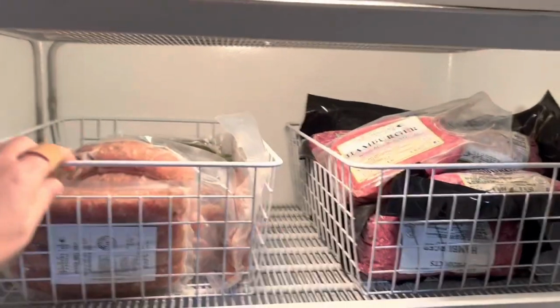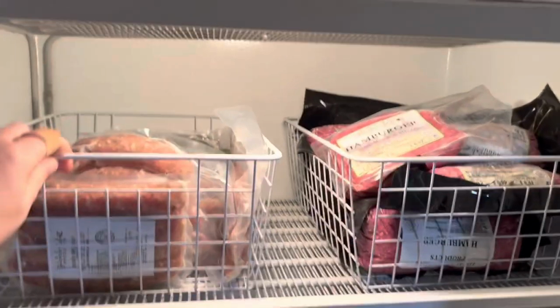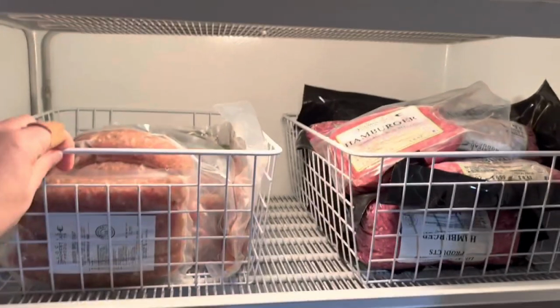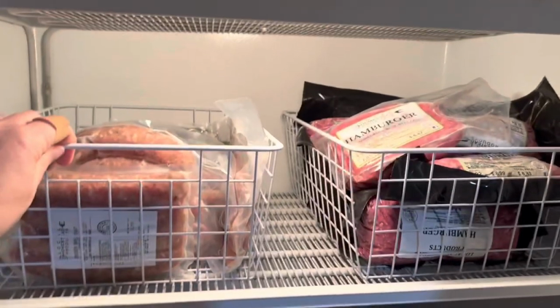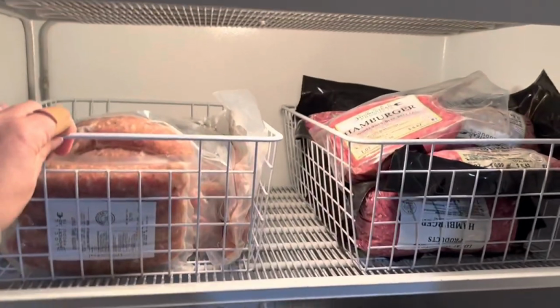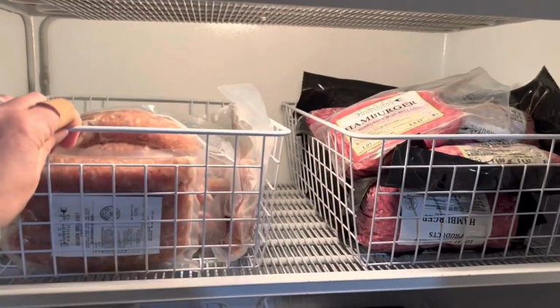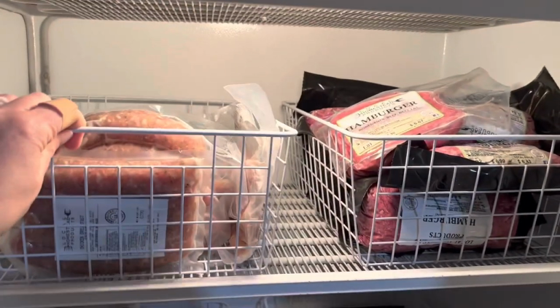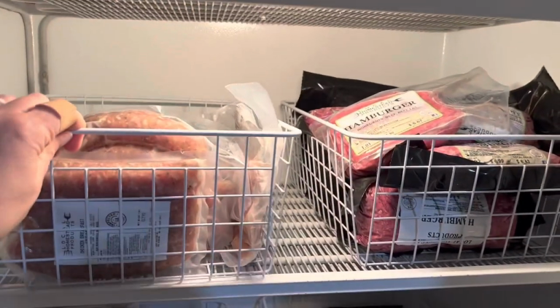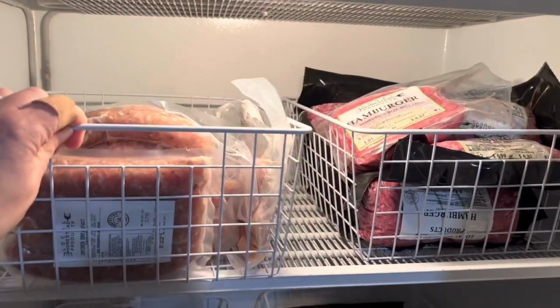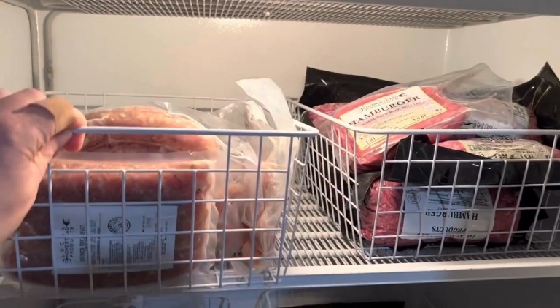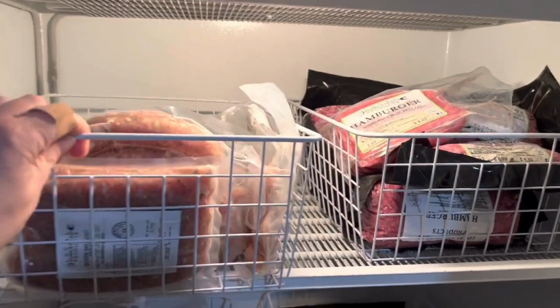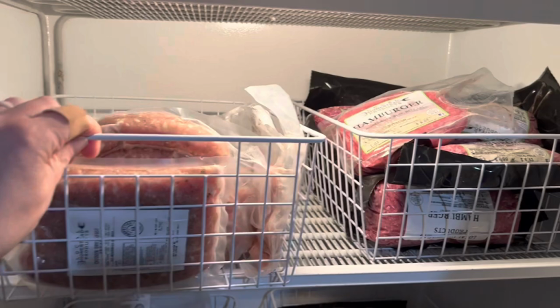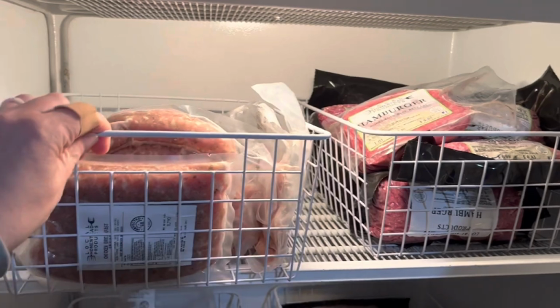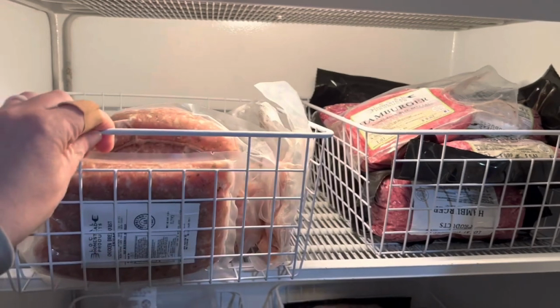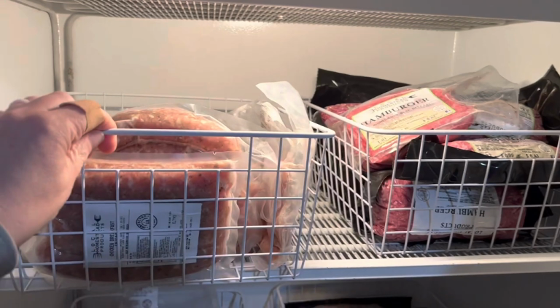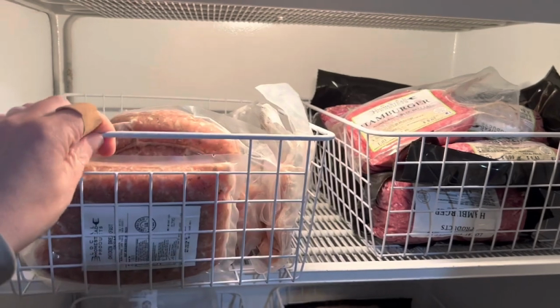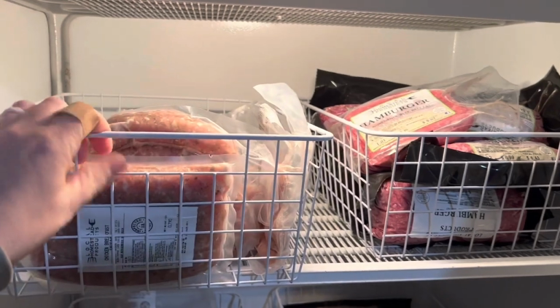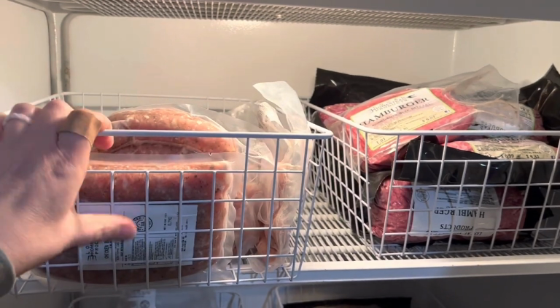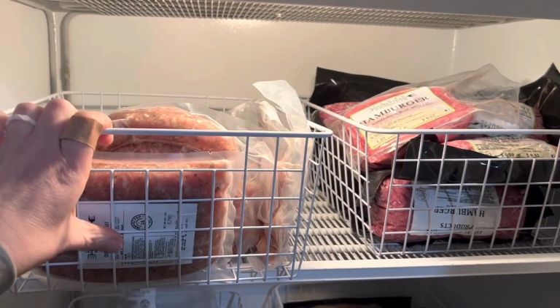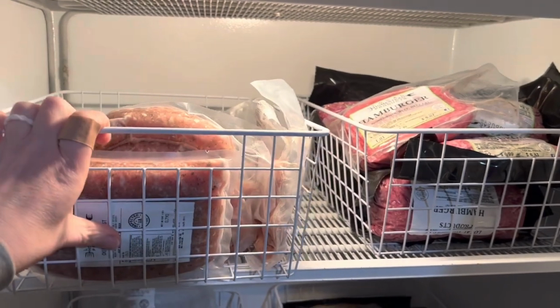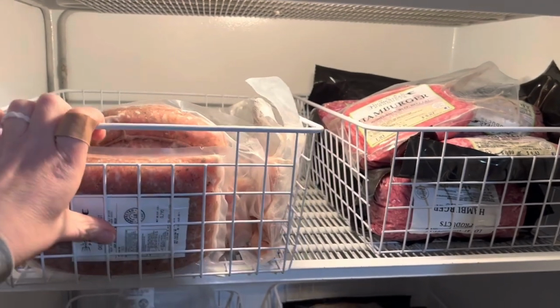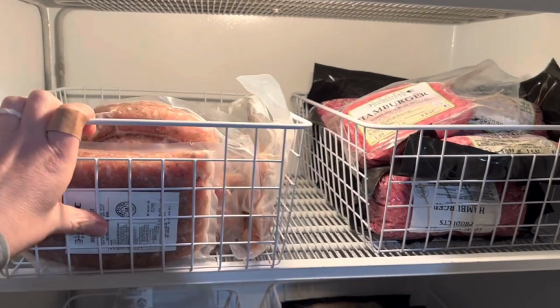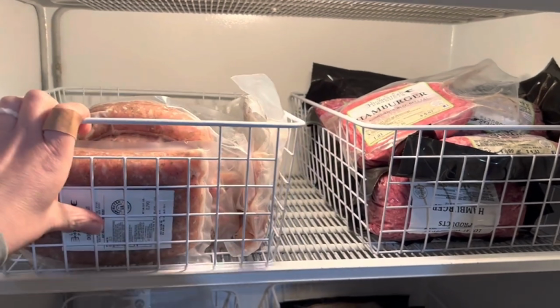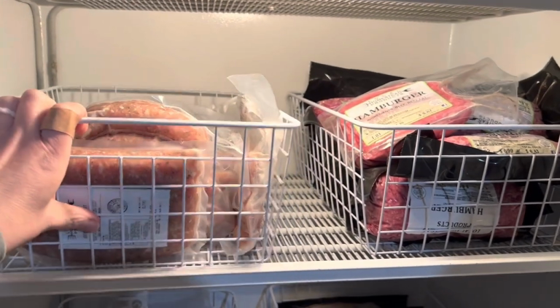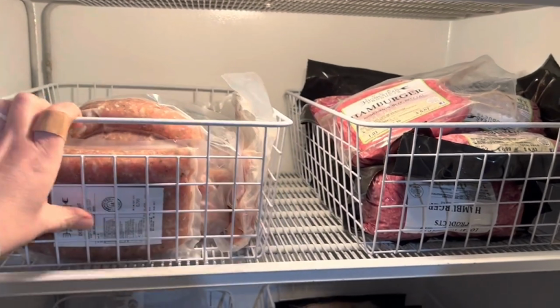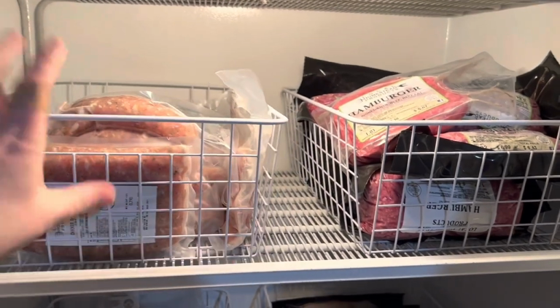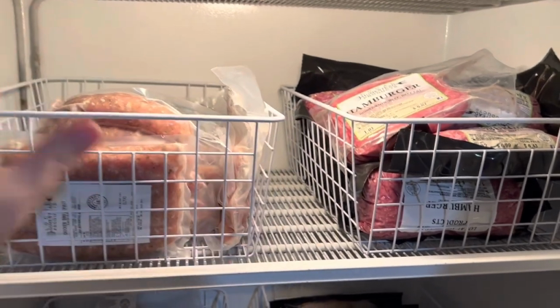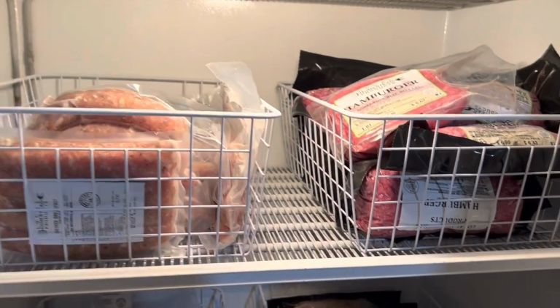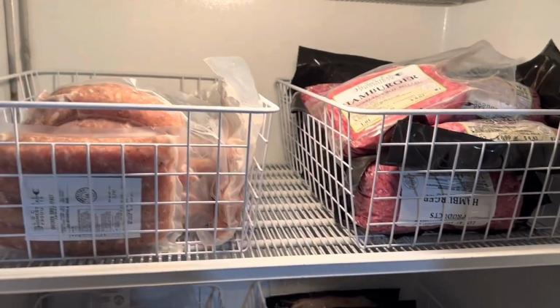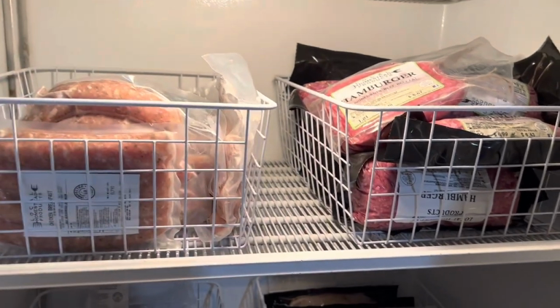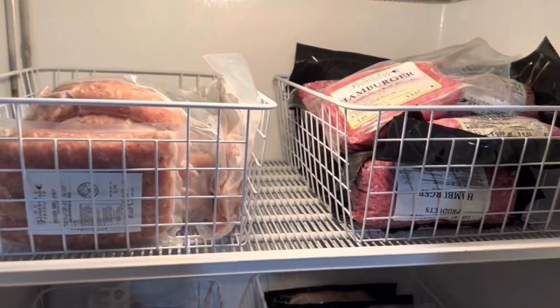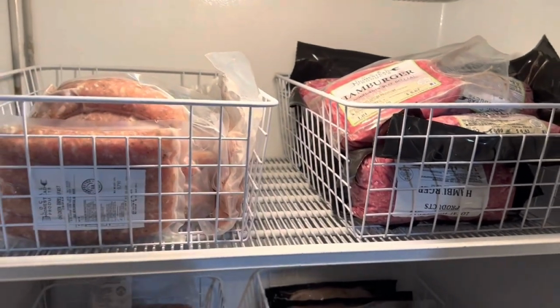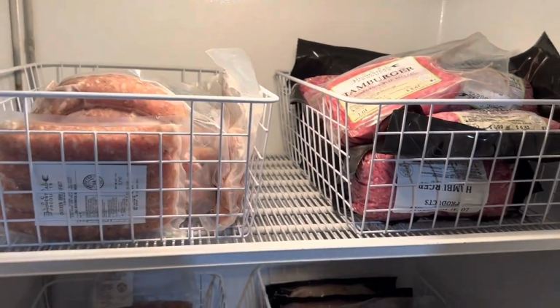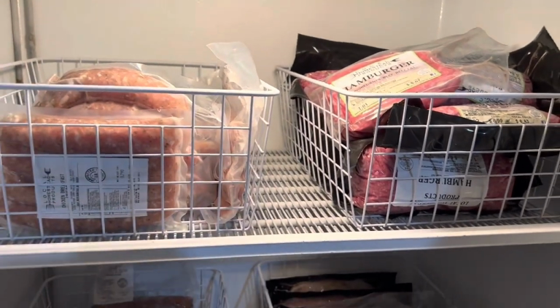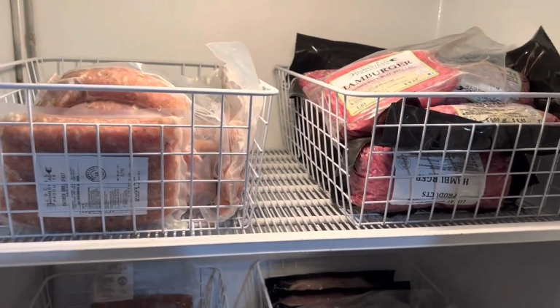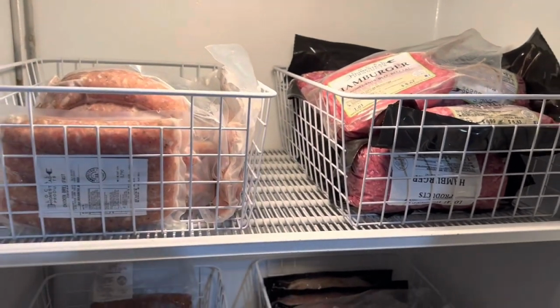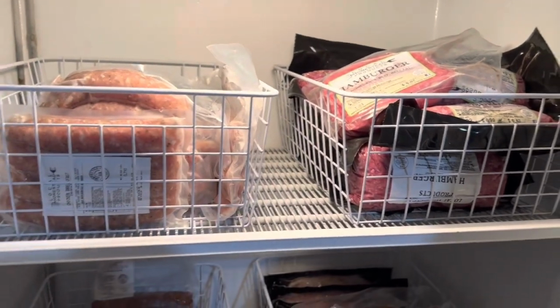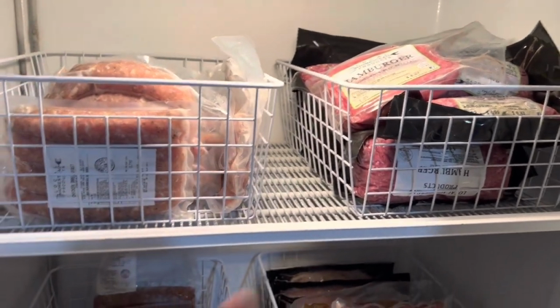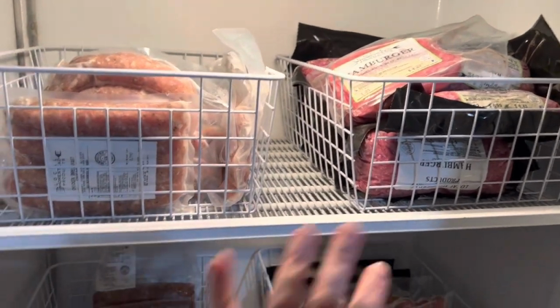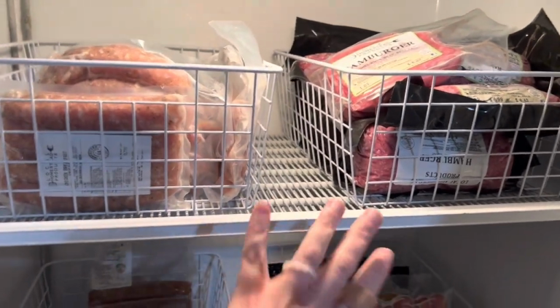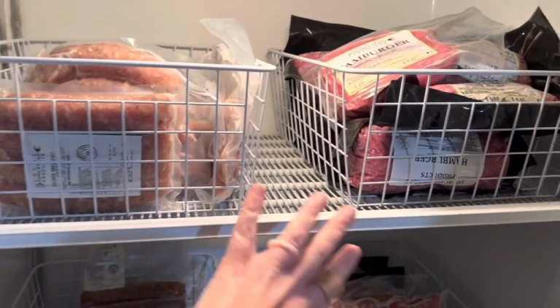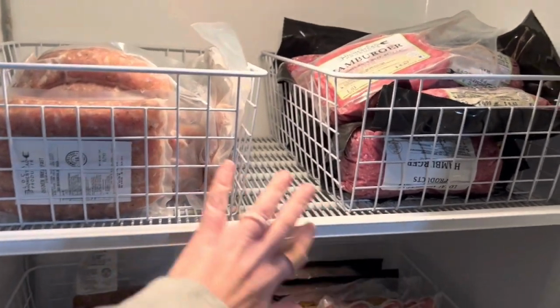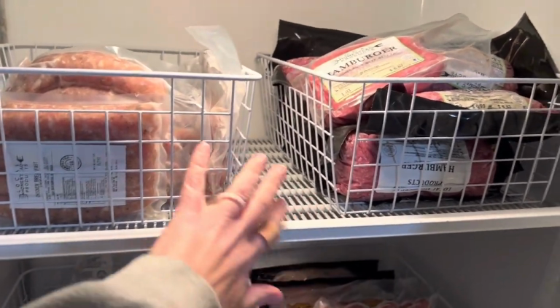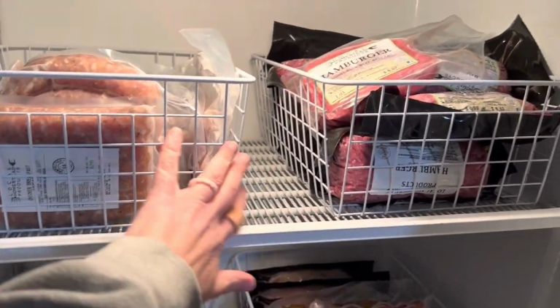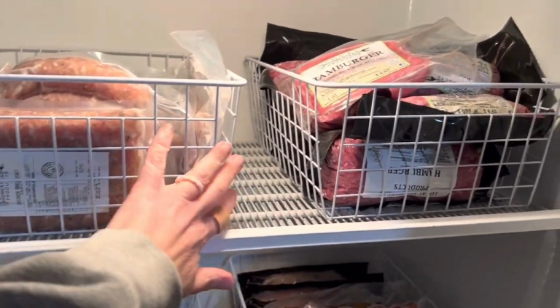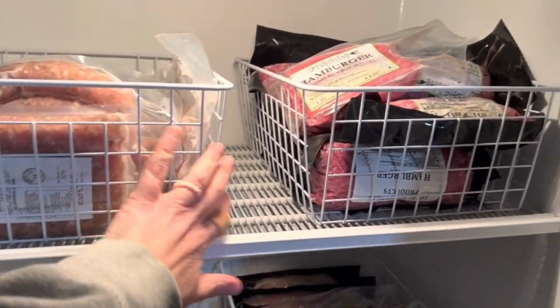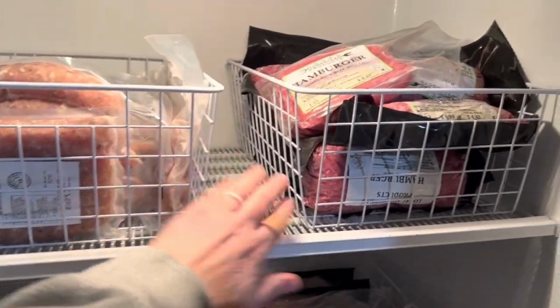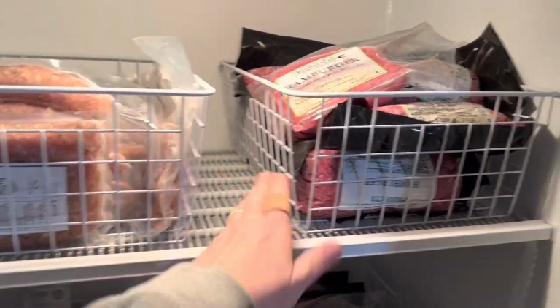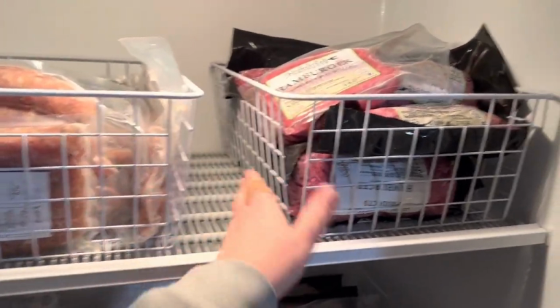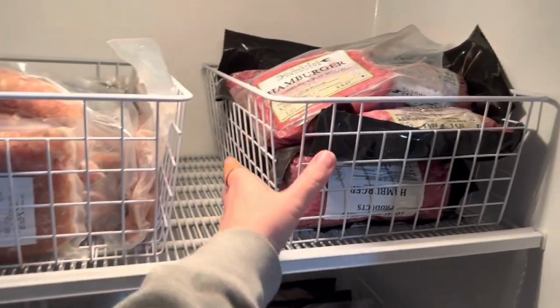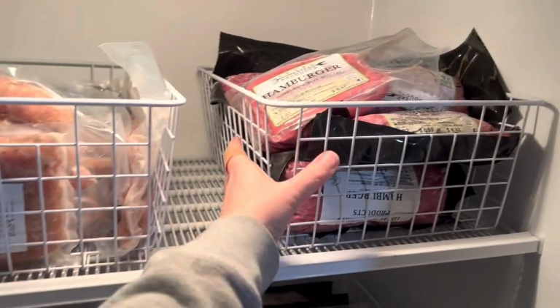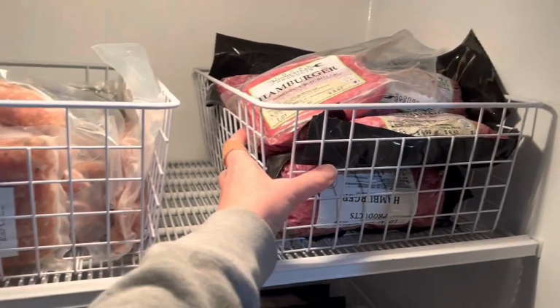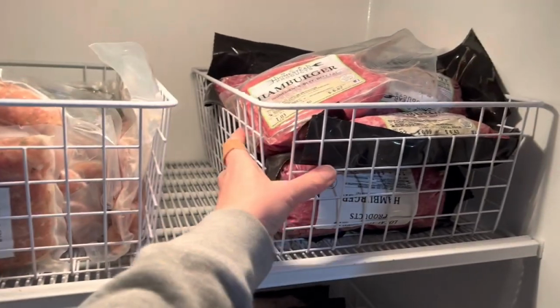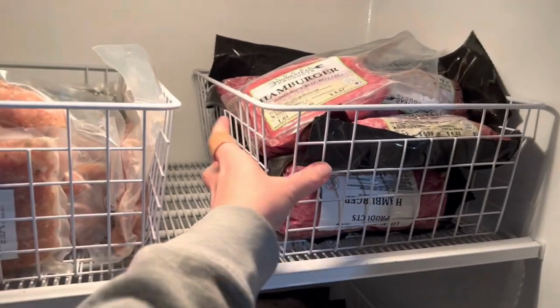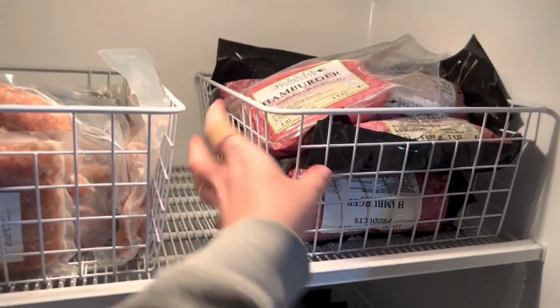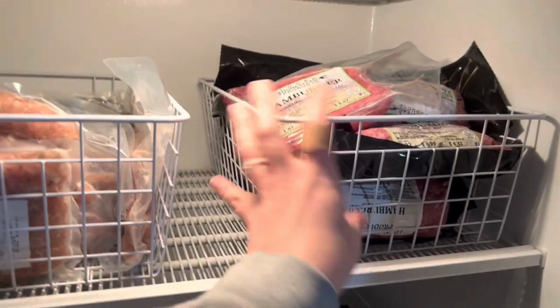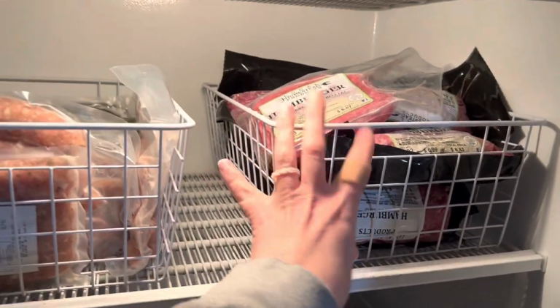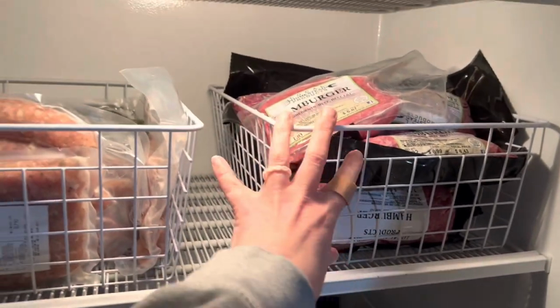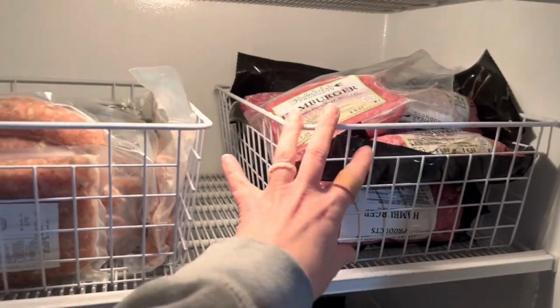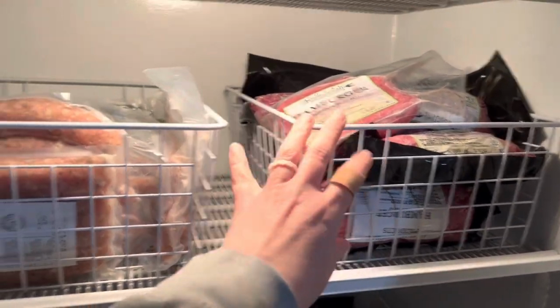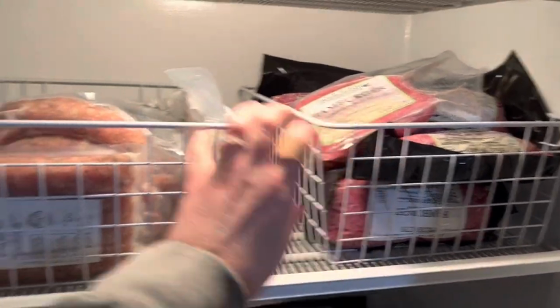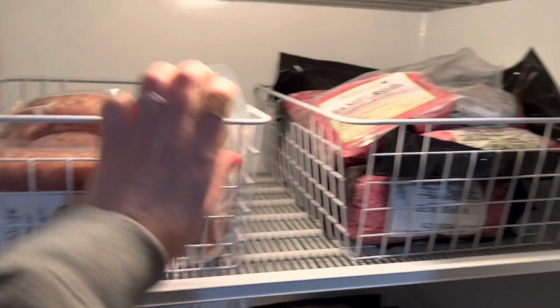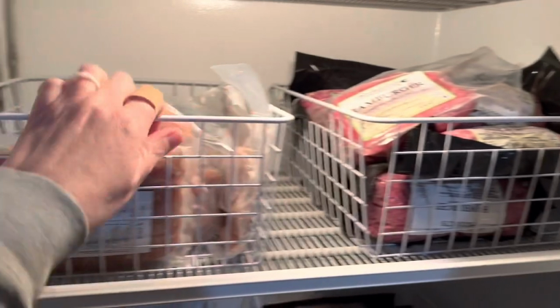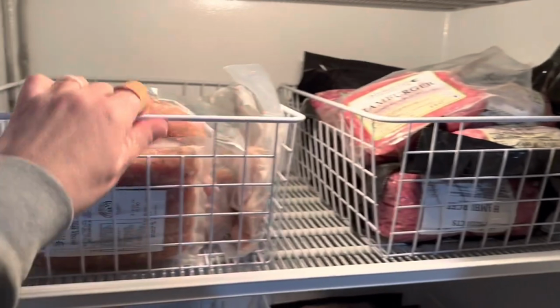These wire baskets — coated wire baskets — are better for storing food. Air can get through on all sides, all places.